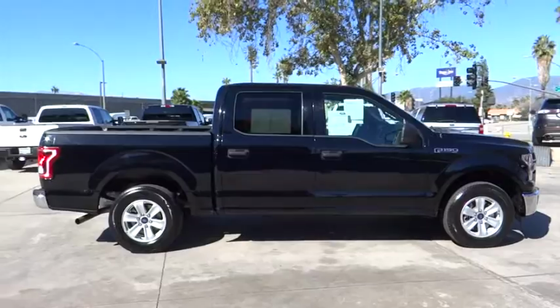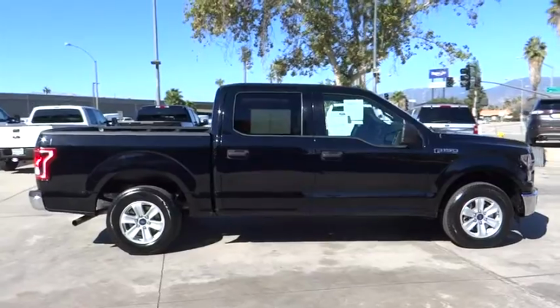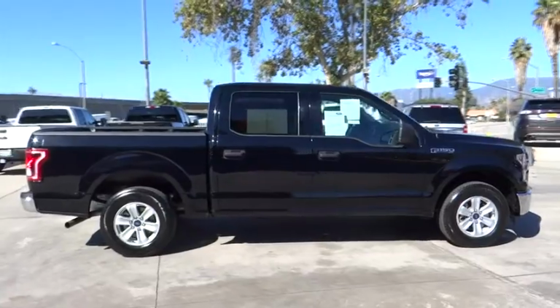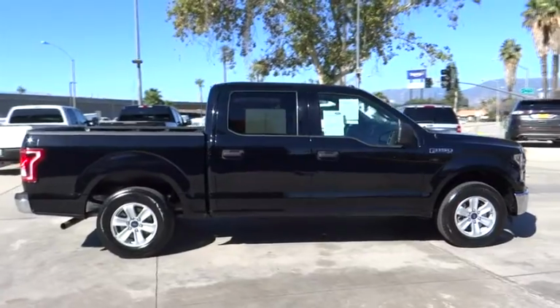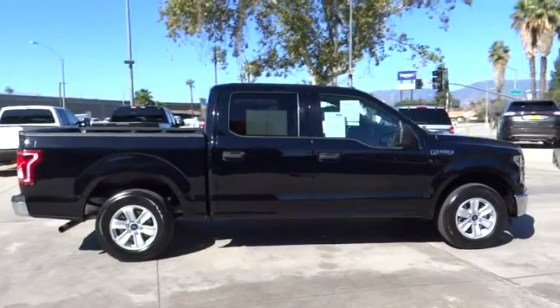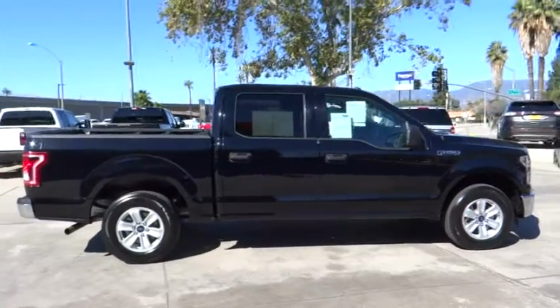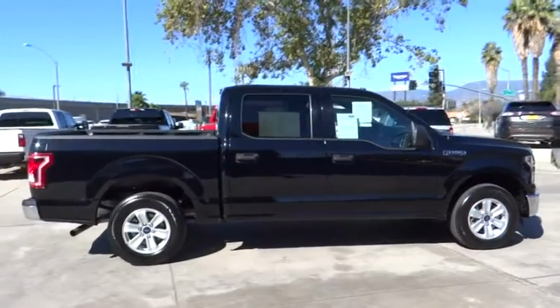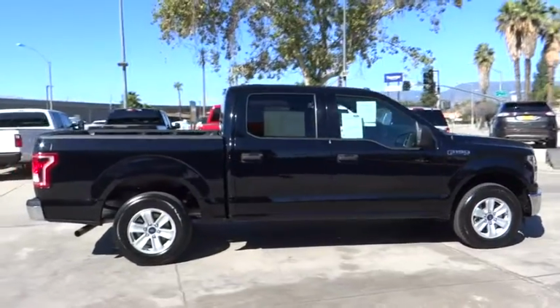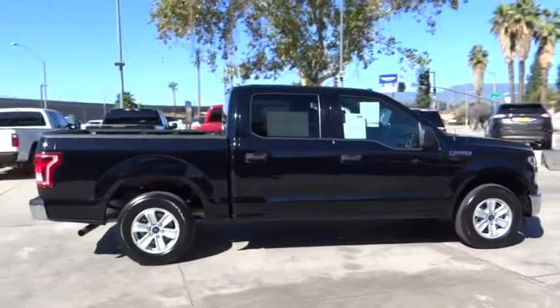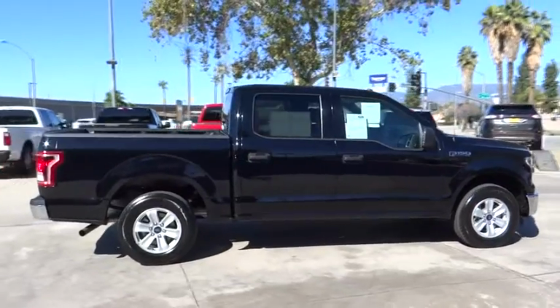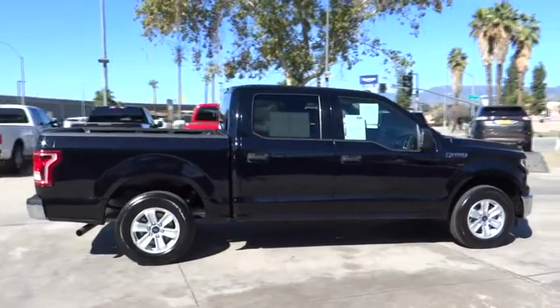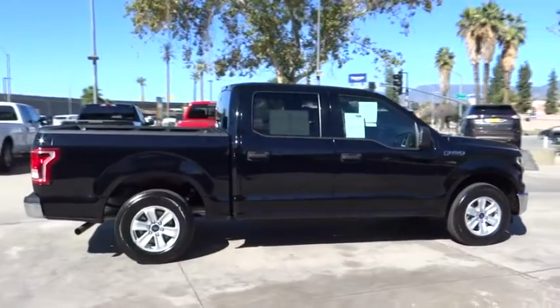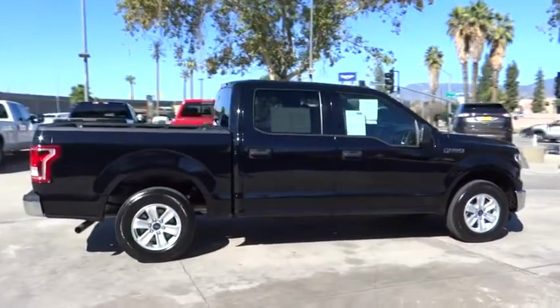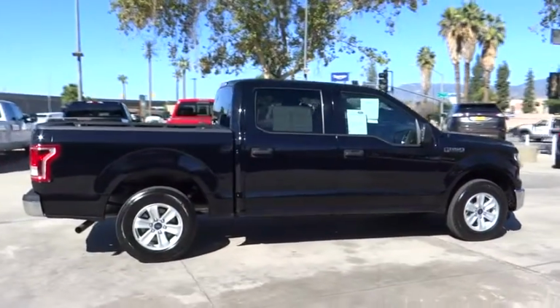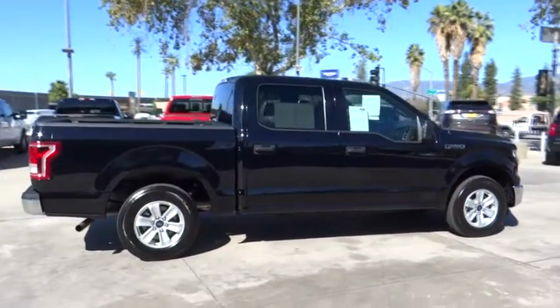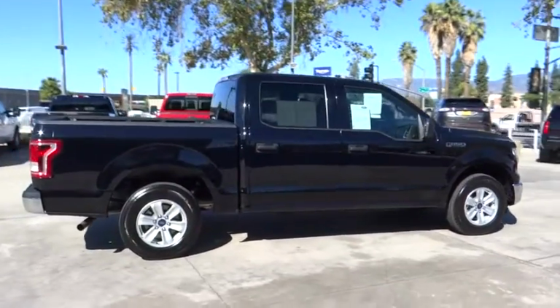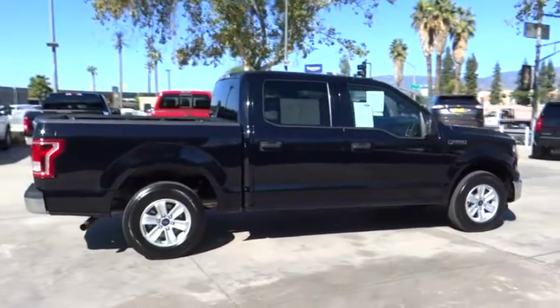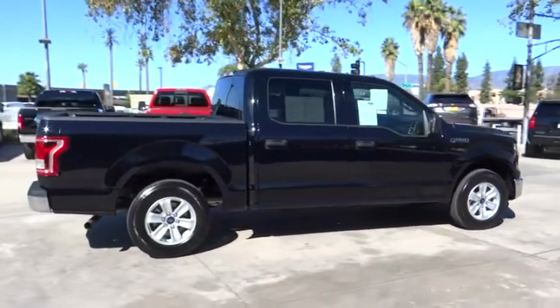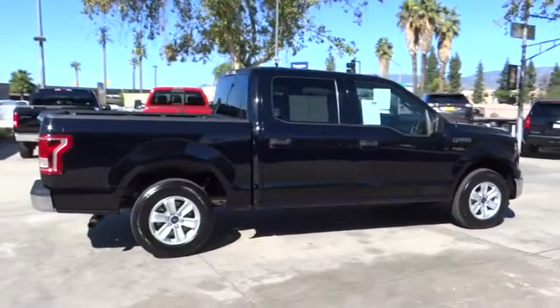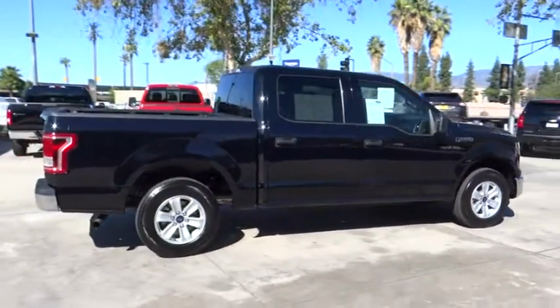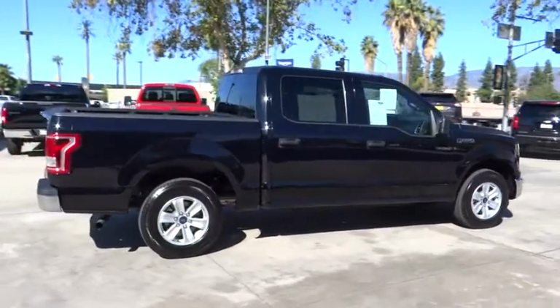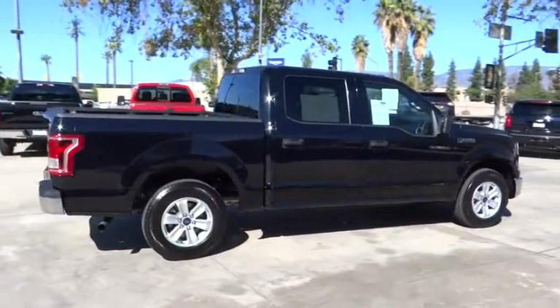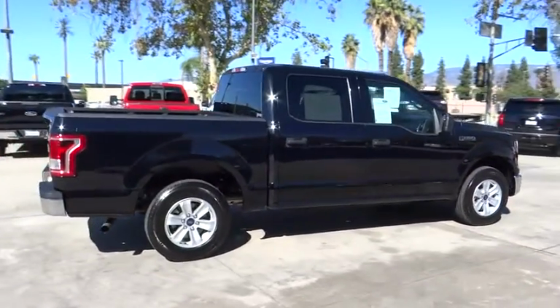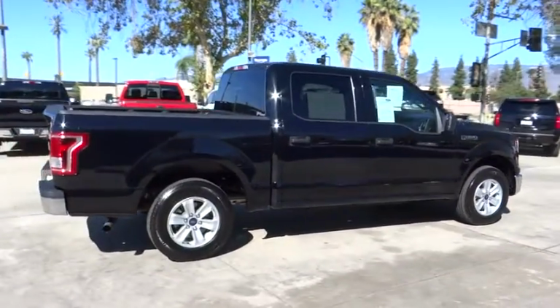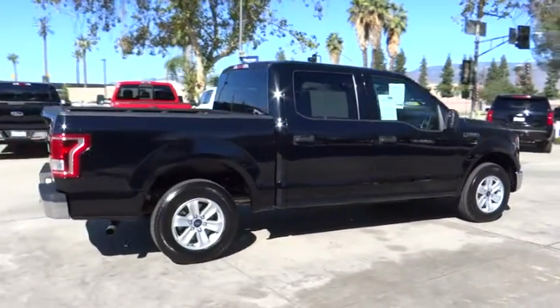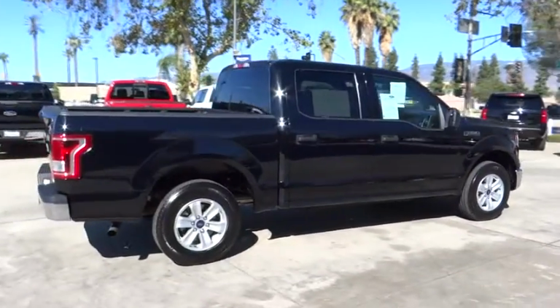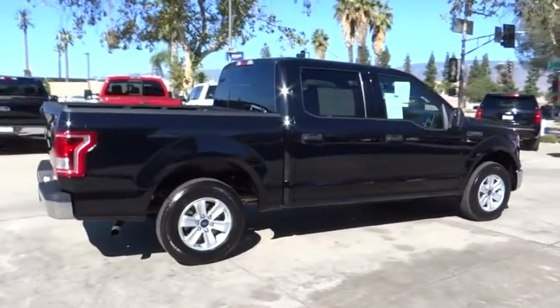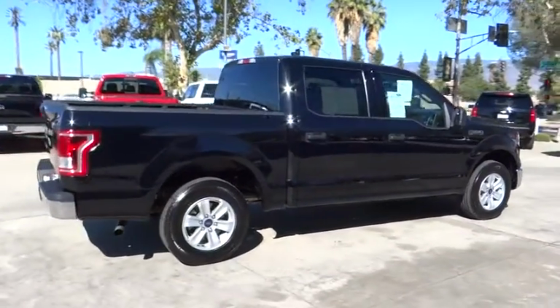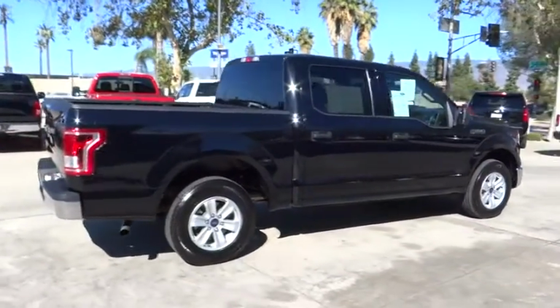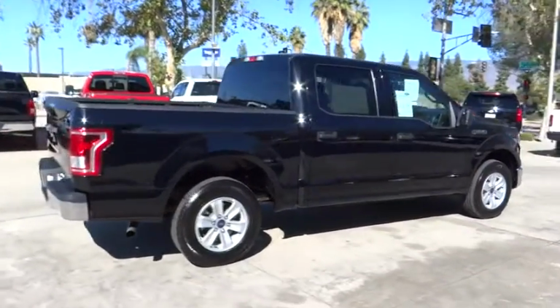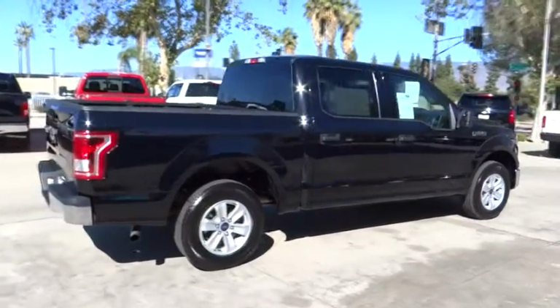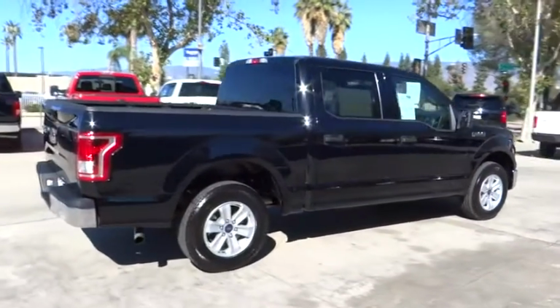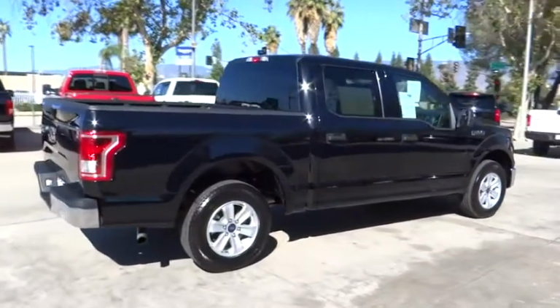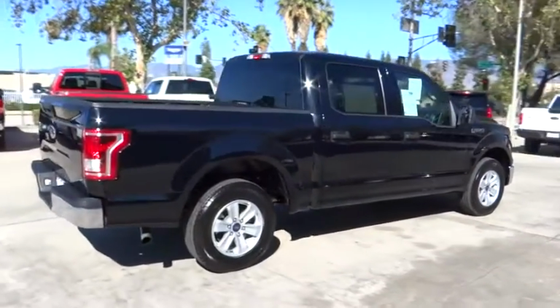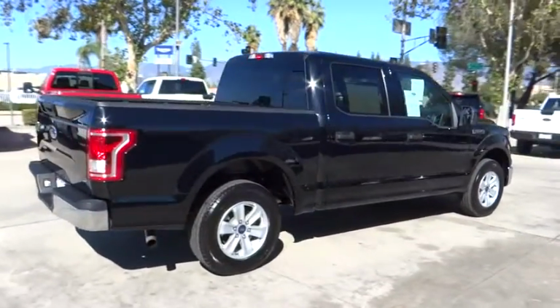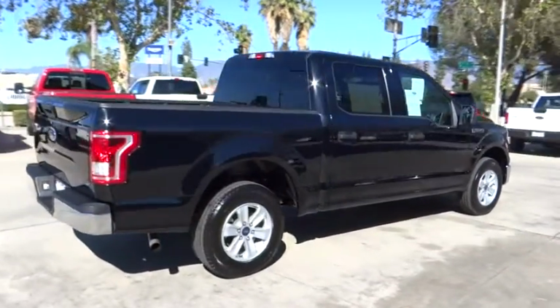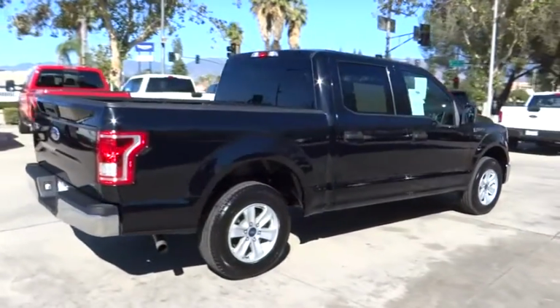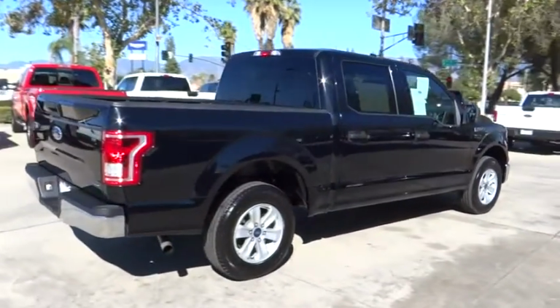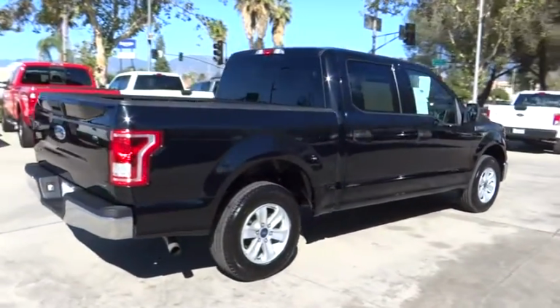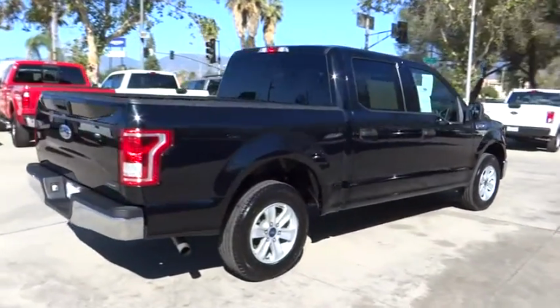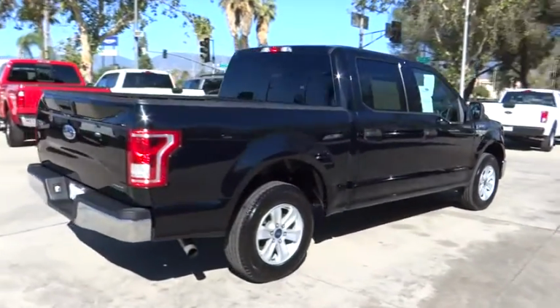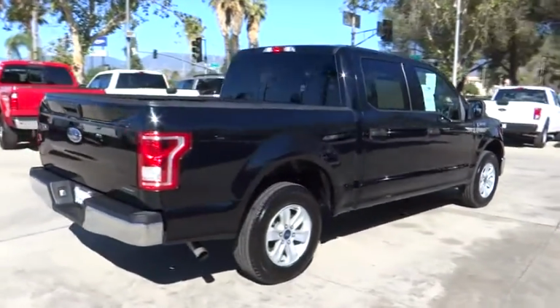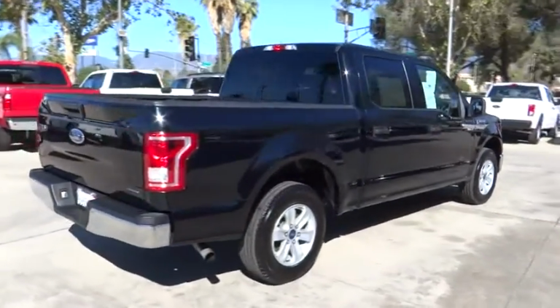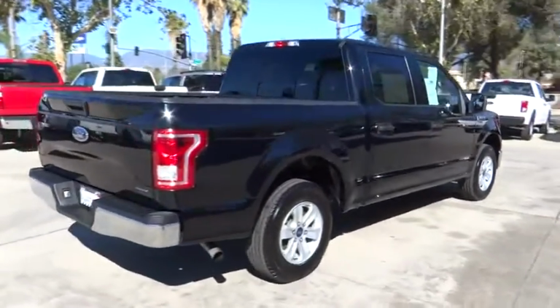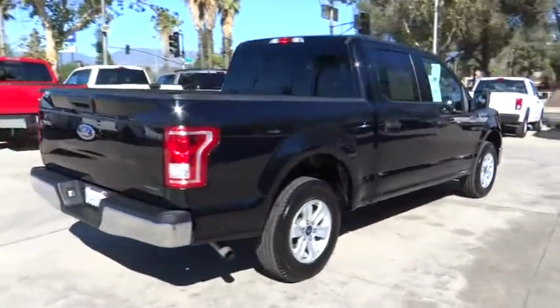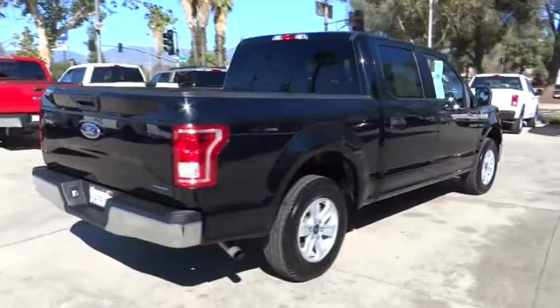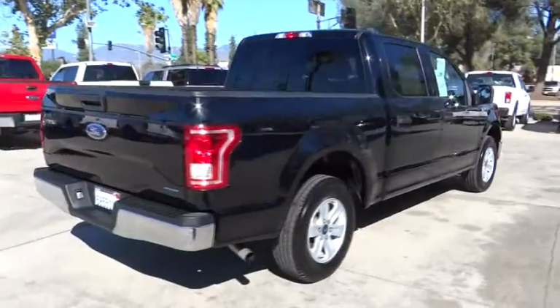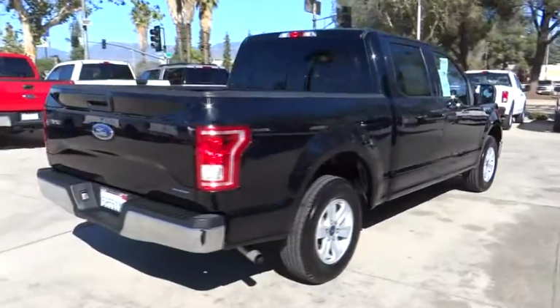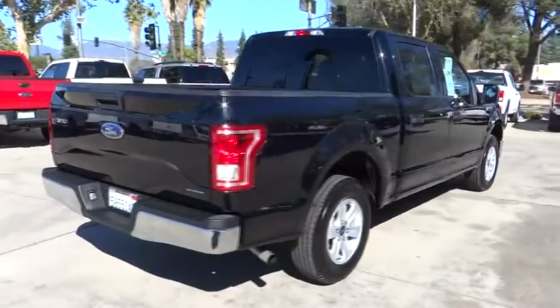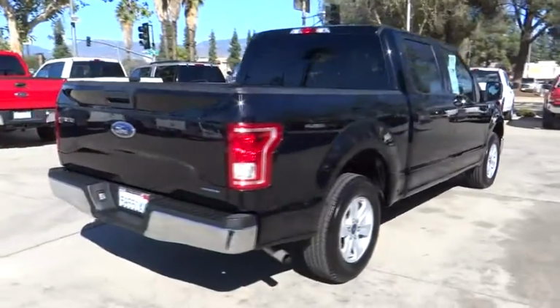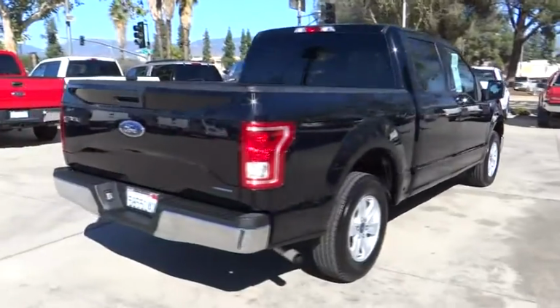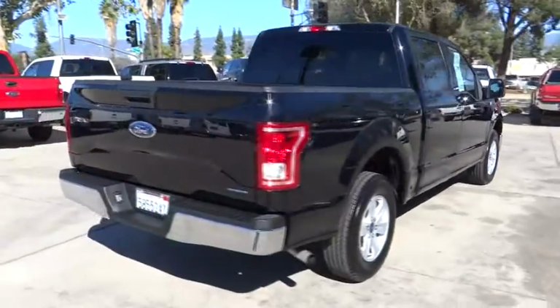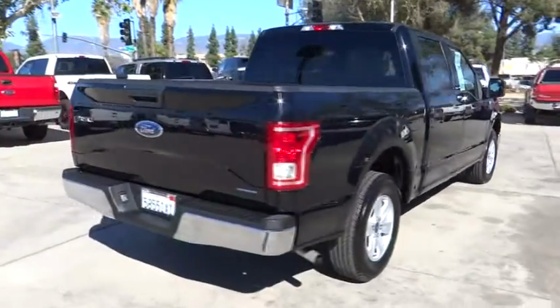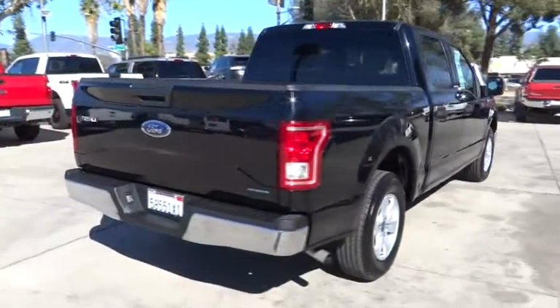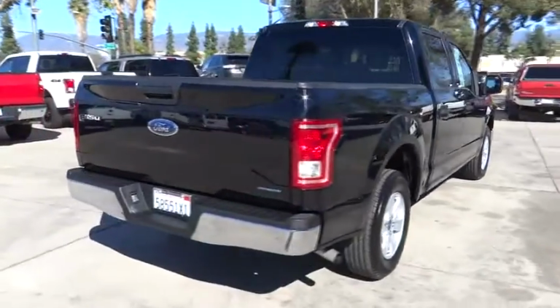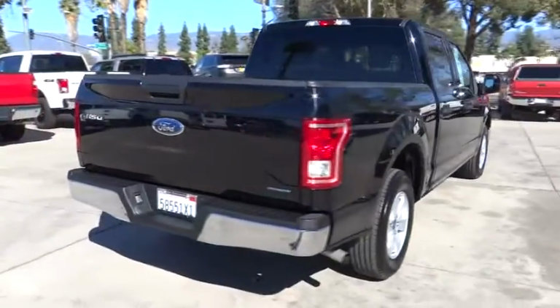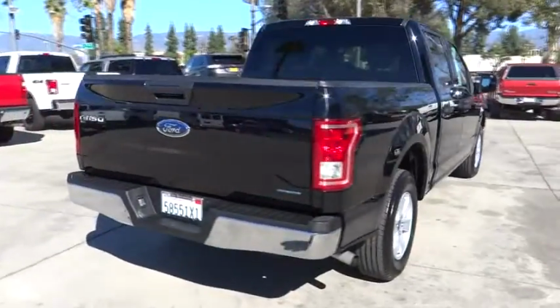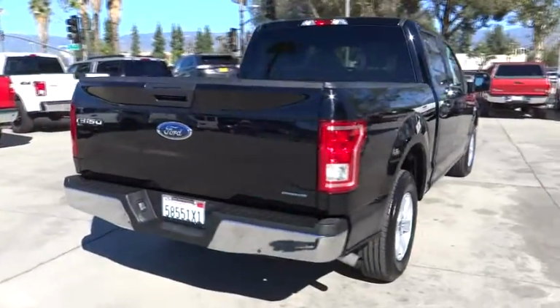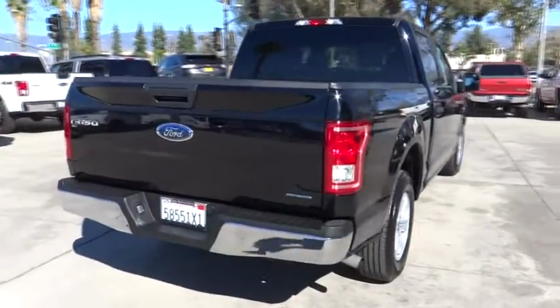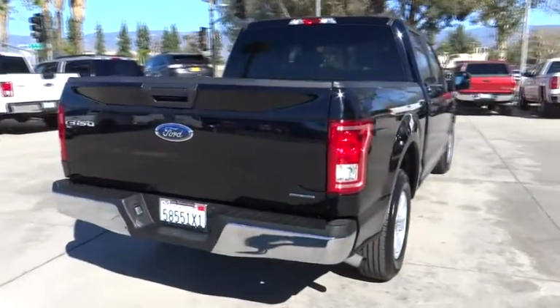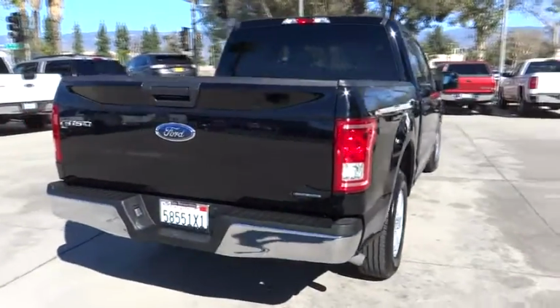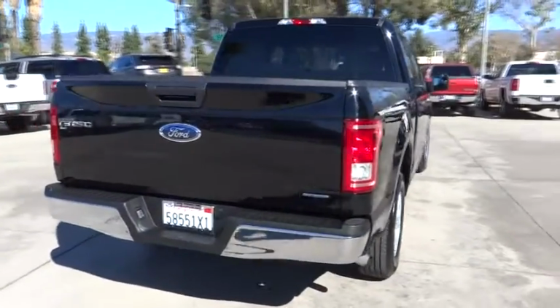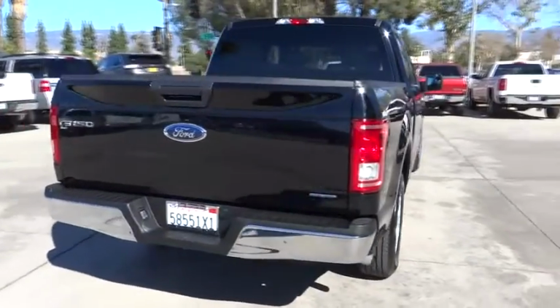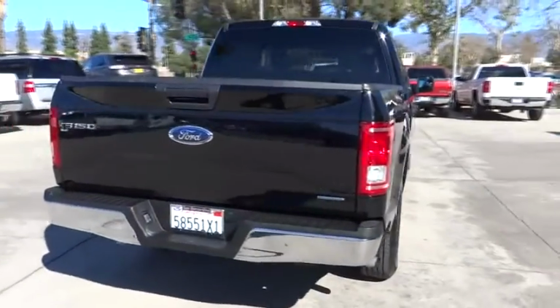This vehicle has less than 25,000 miles. Here are some of this vehicle's great options: anti-lock braking system.